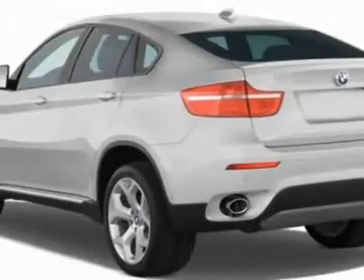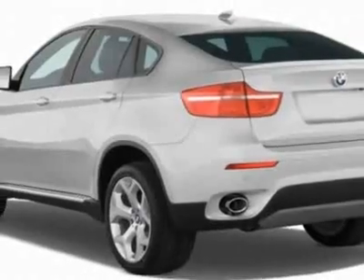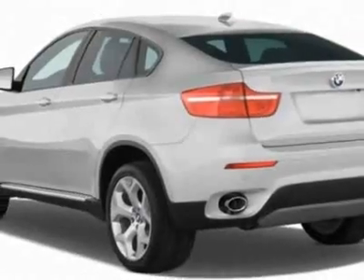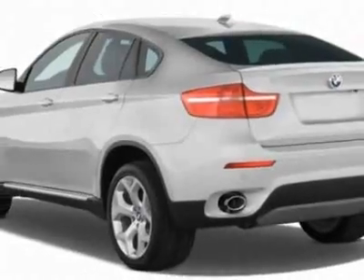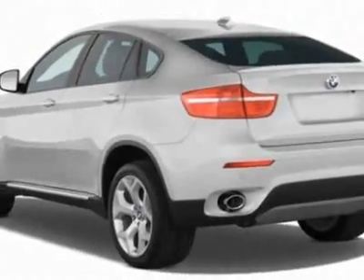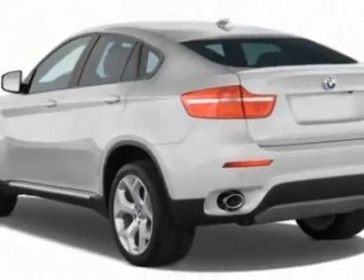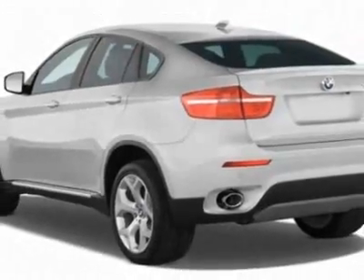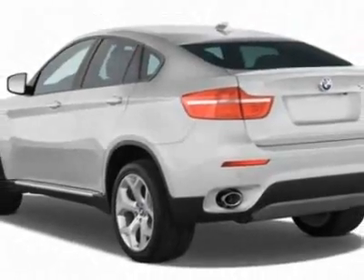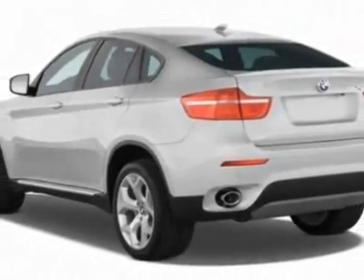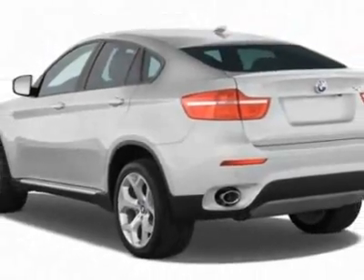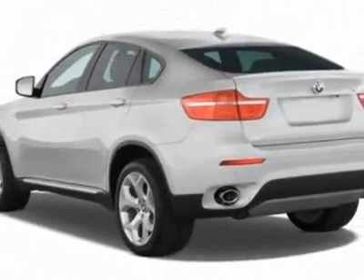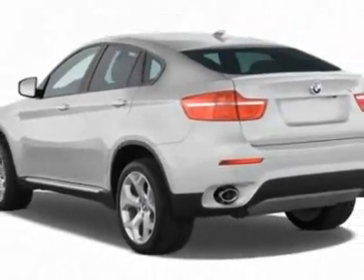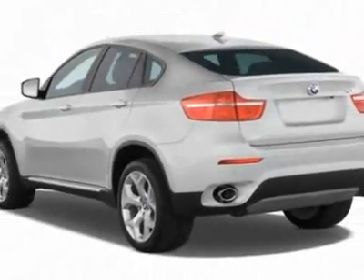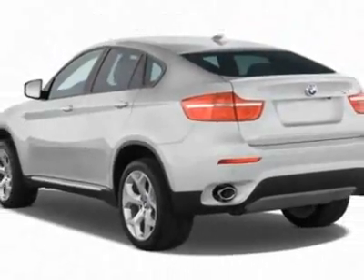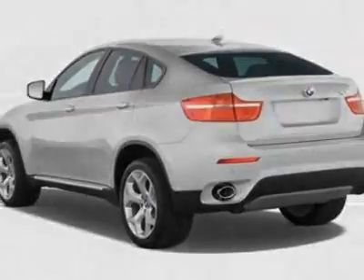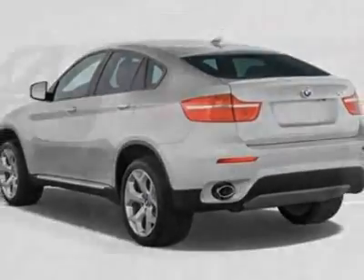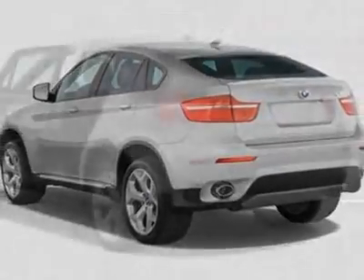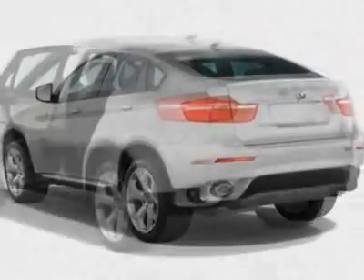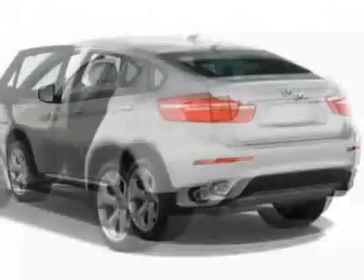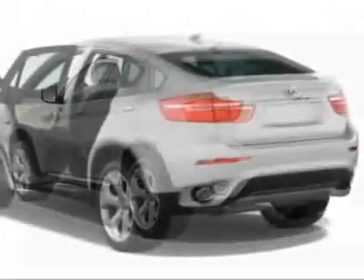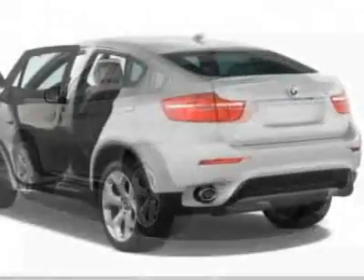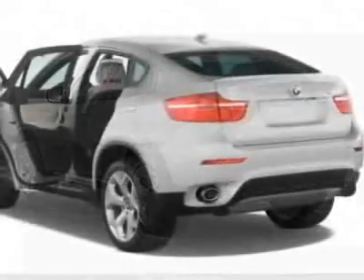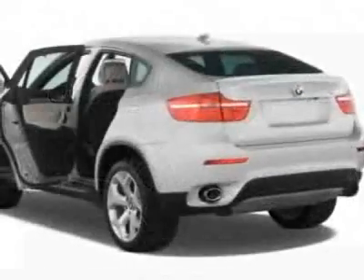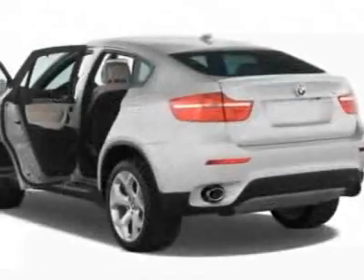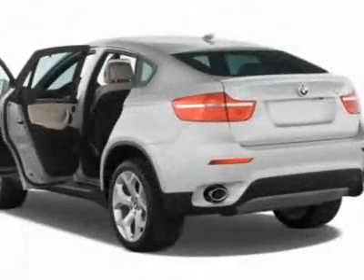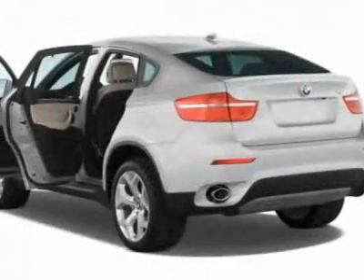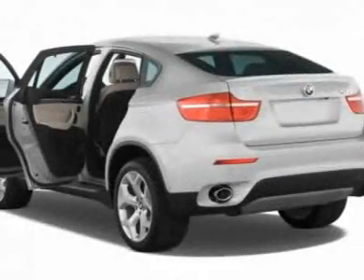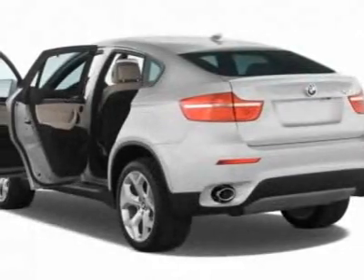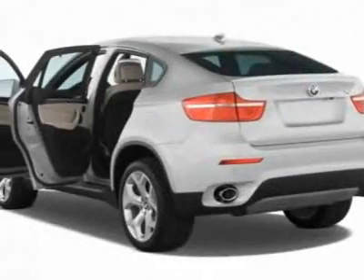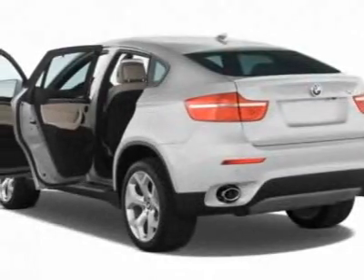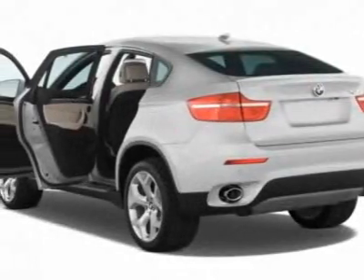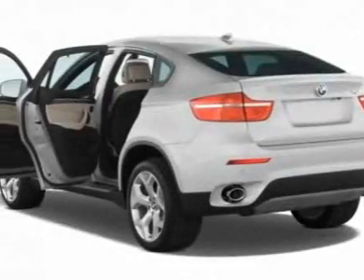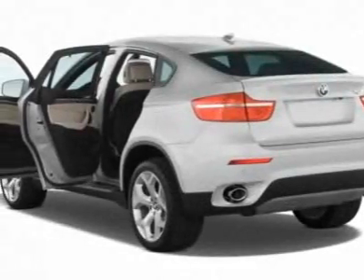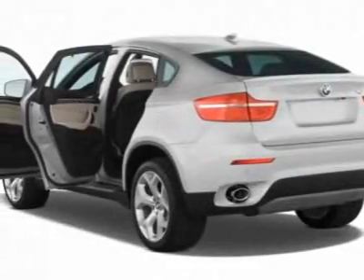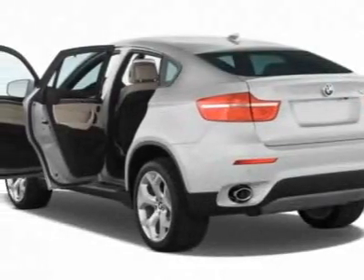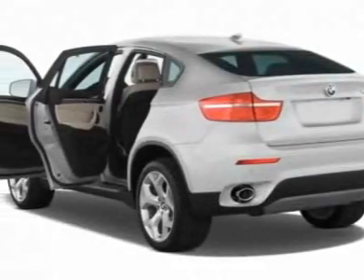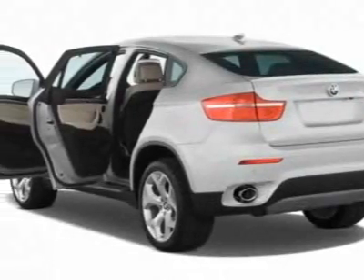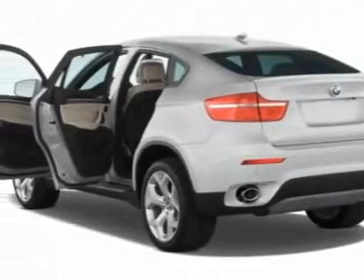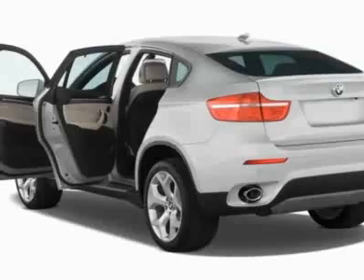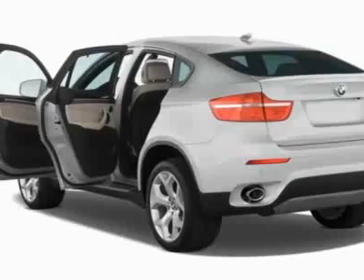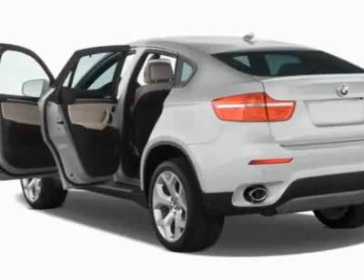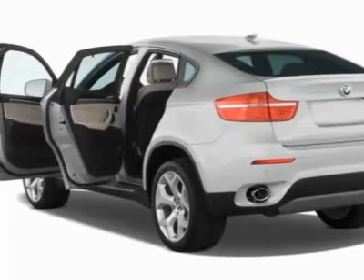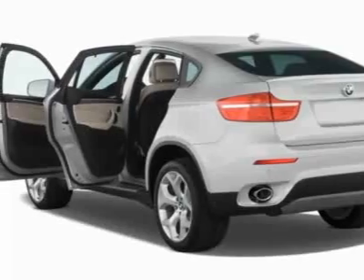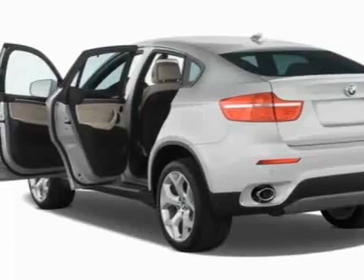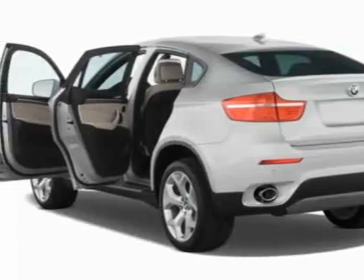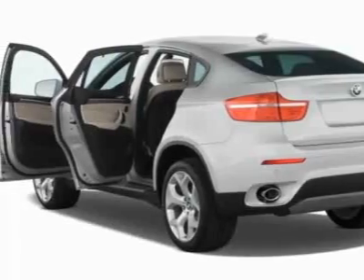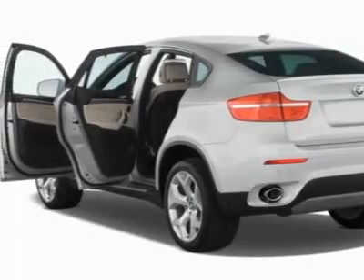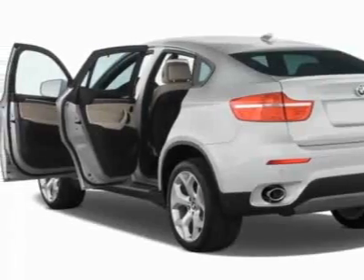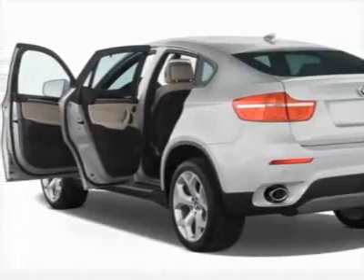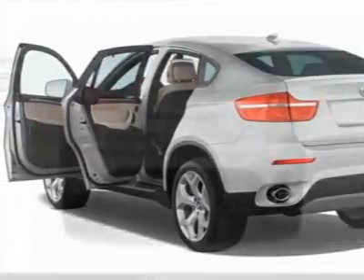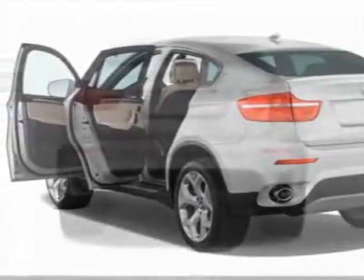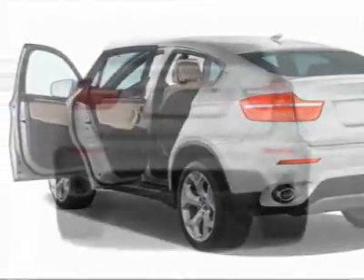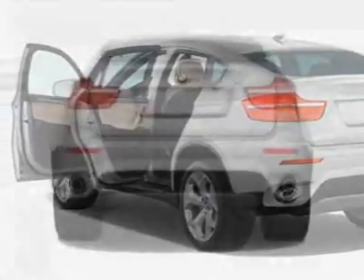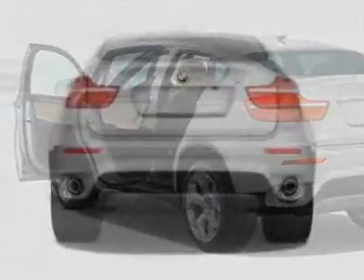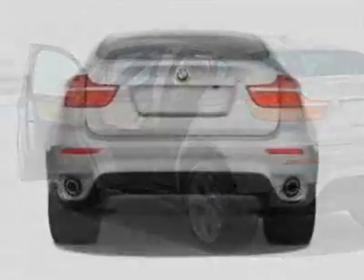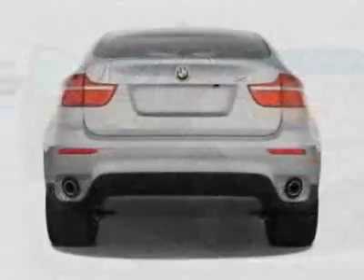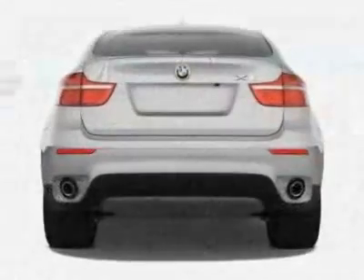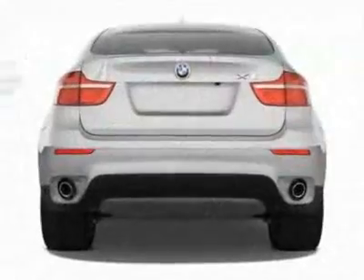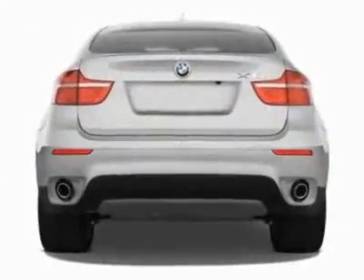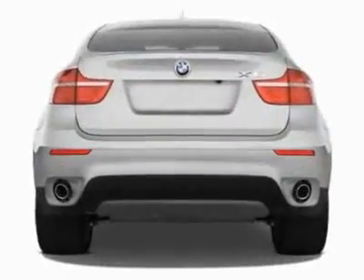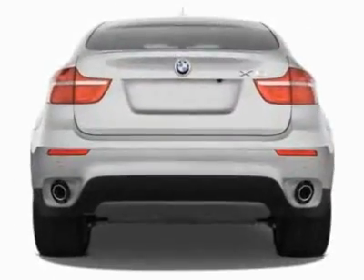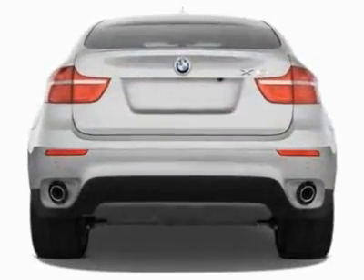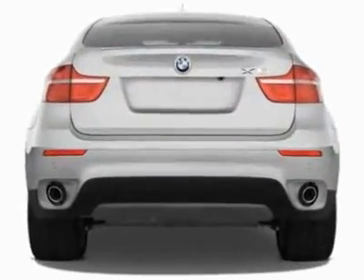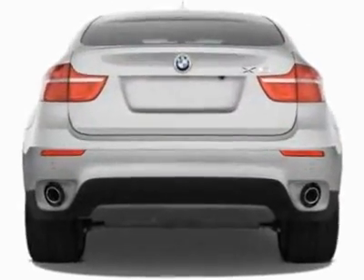This X6 boasts a 3.0-liter inline-six turbo engine and has an automatic transmission.